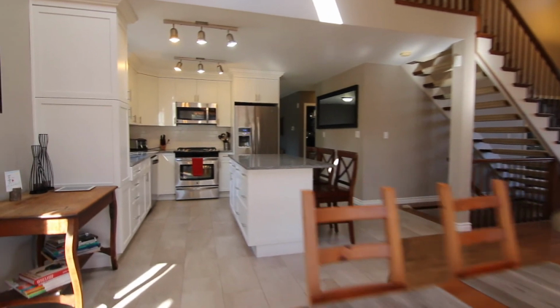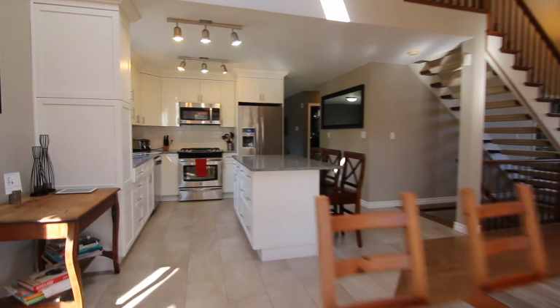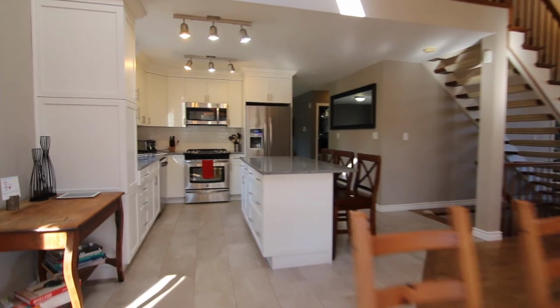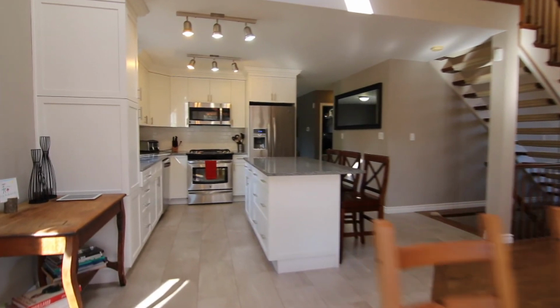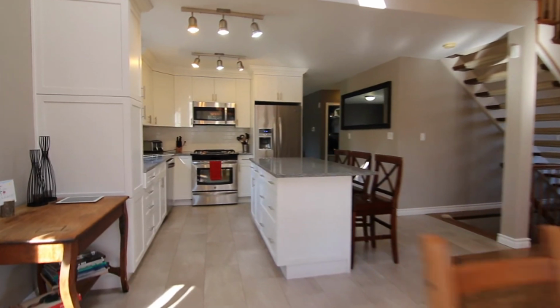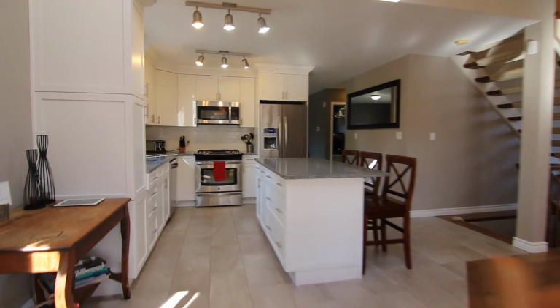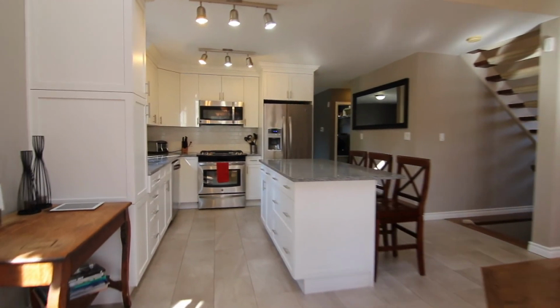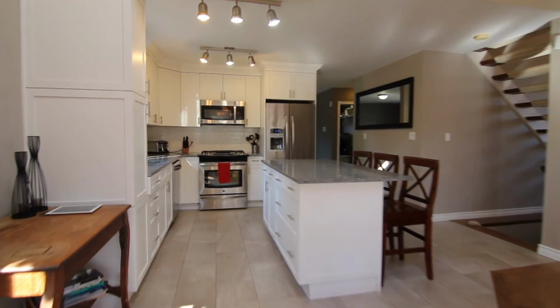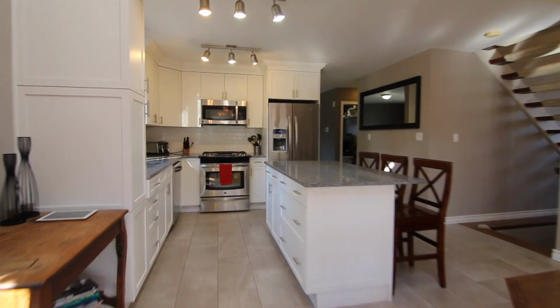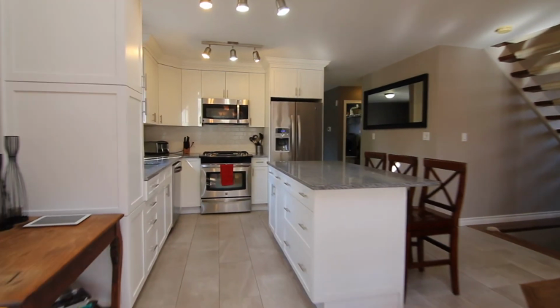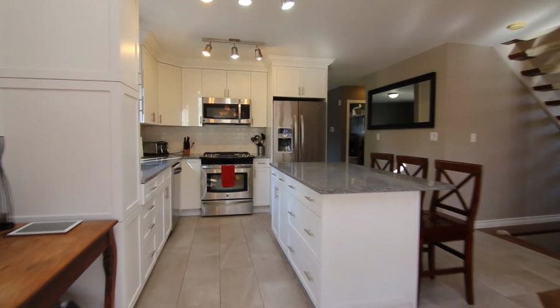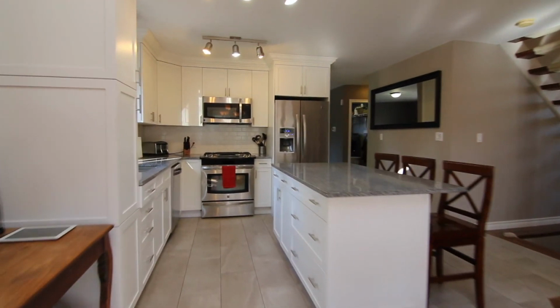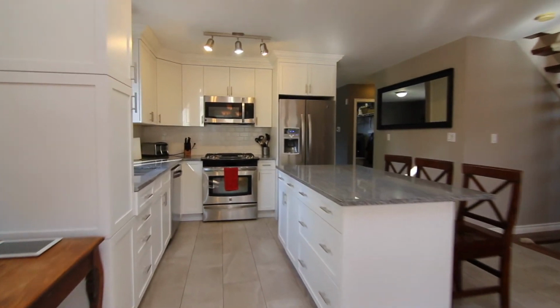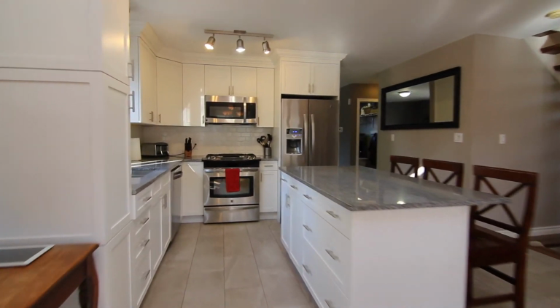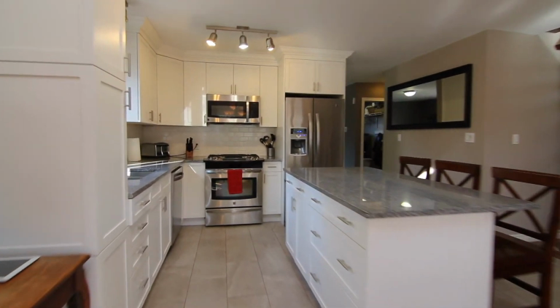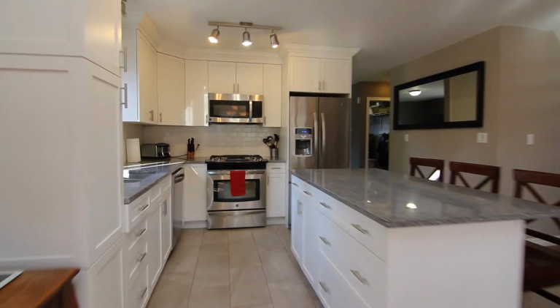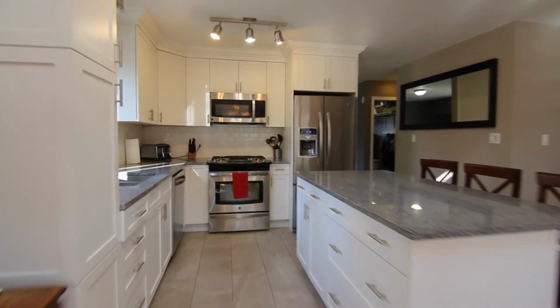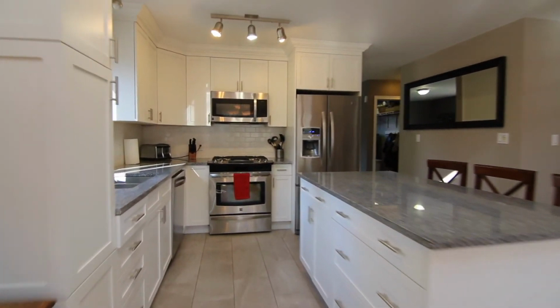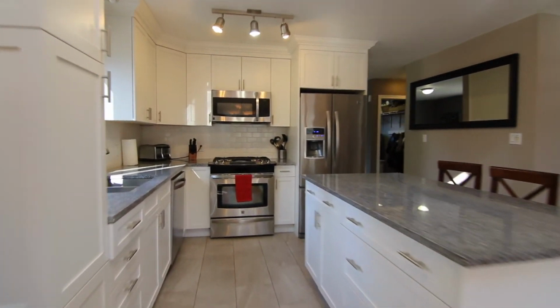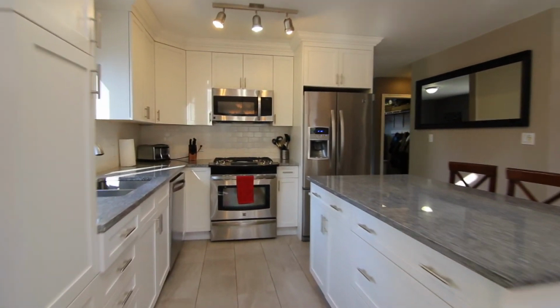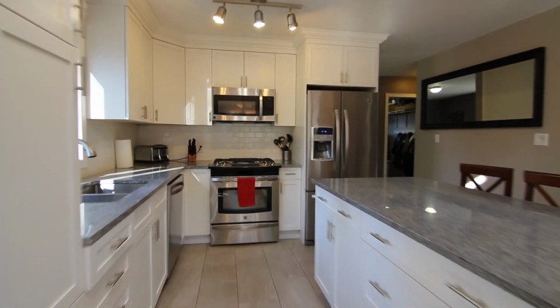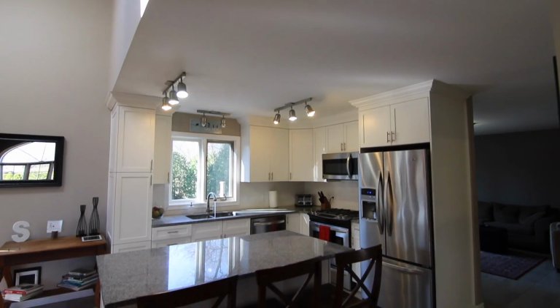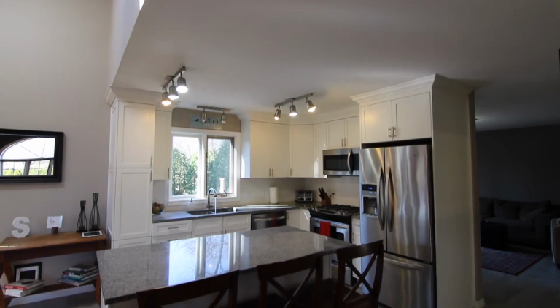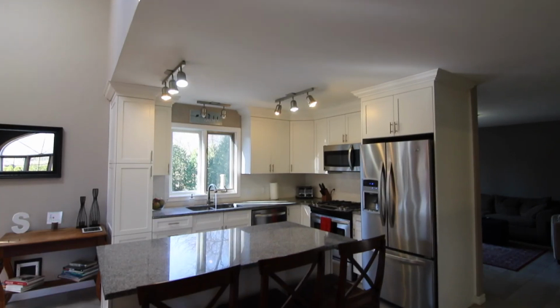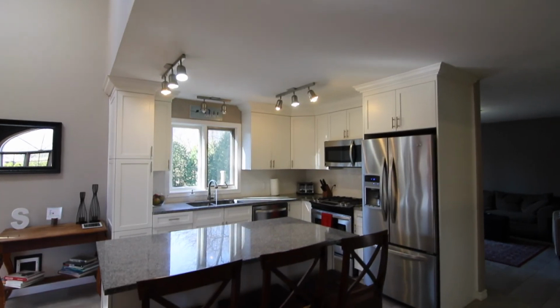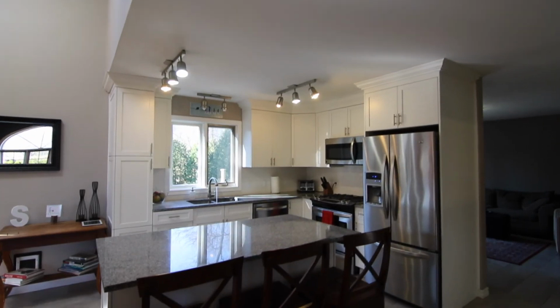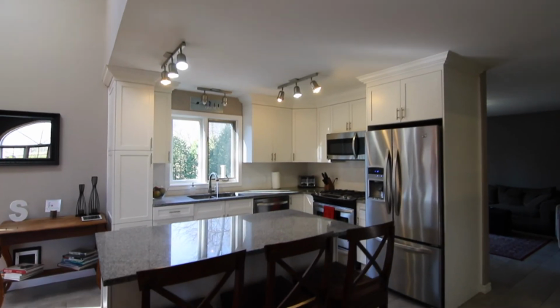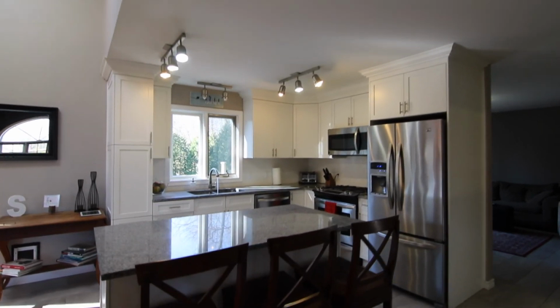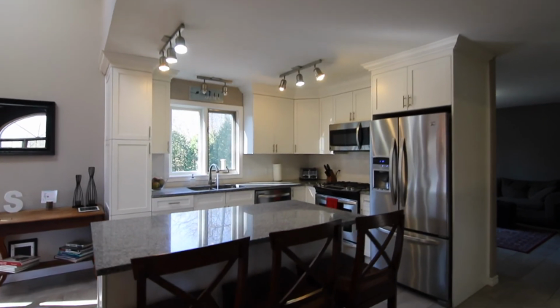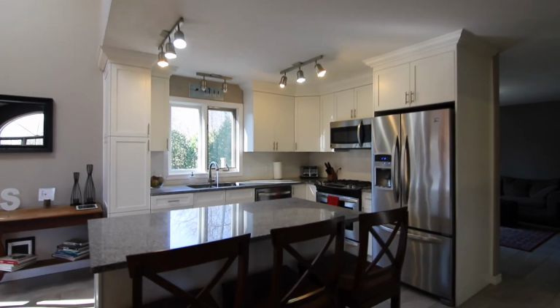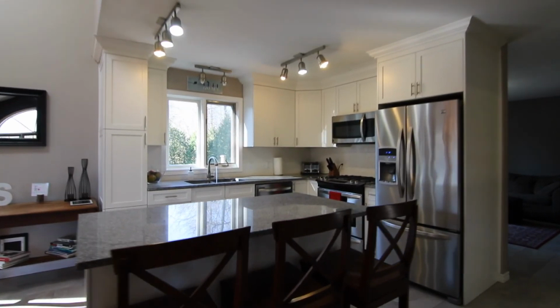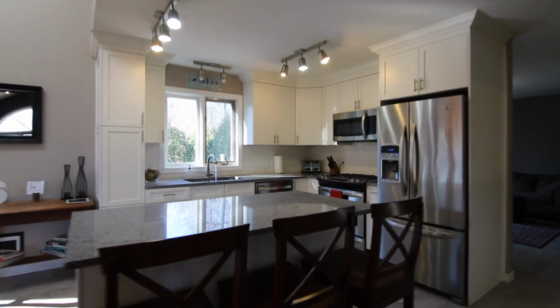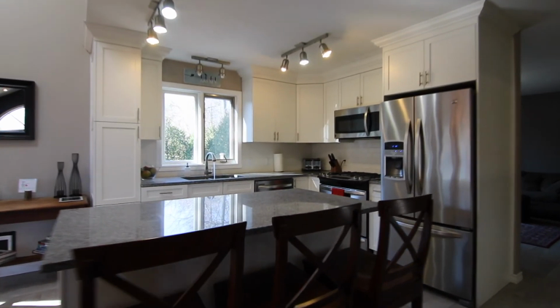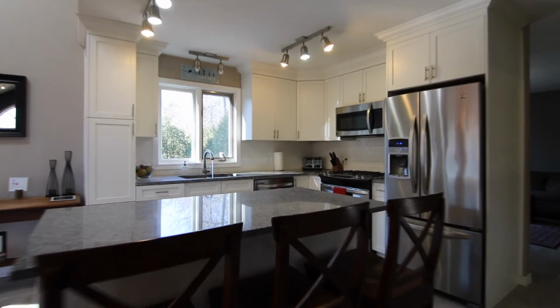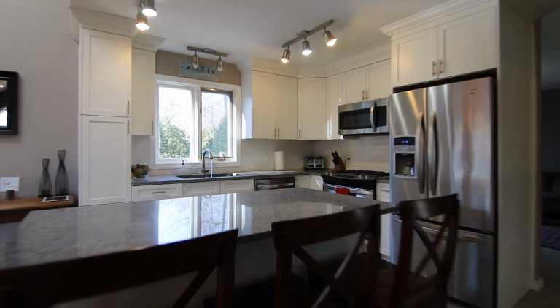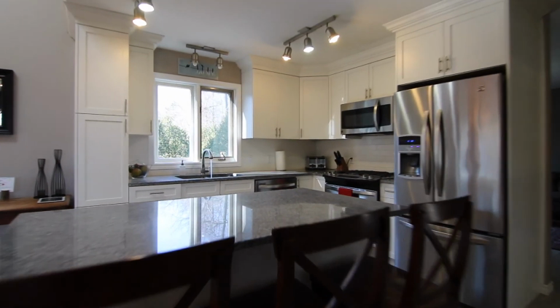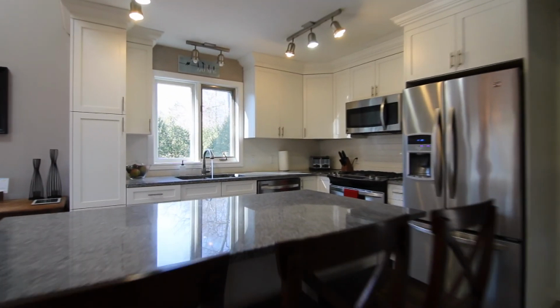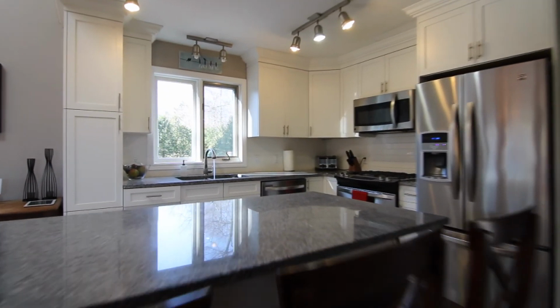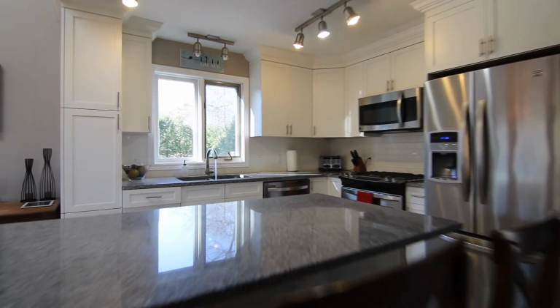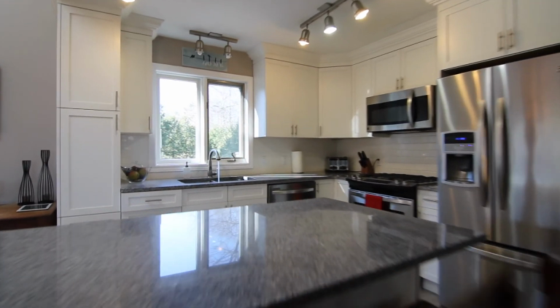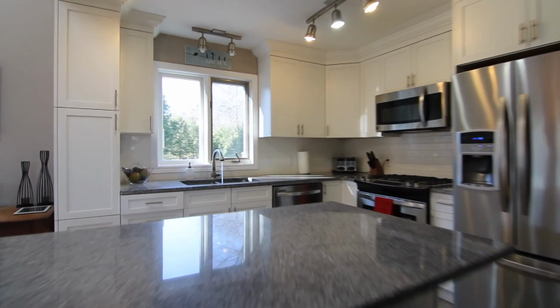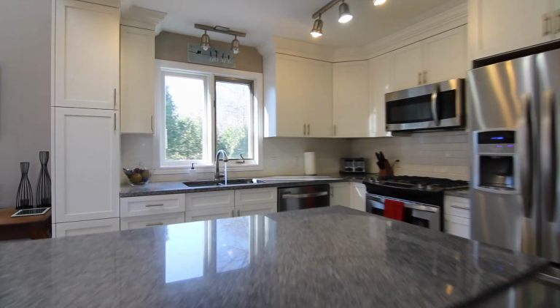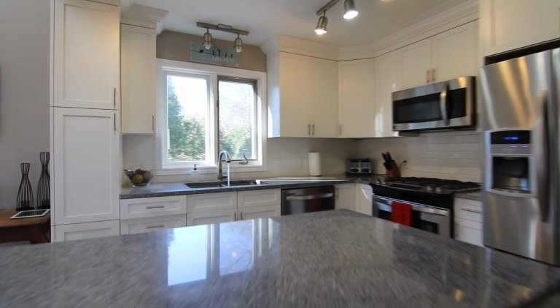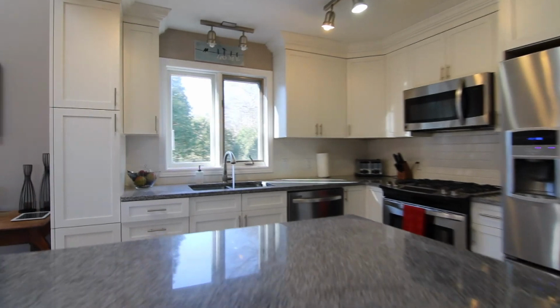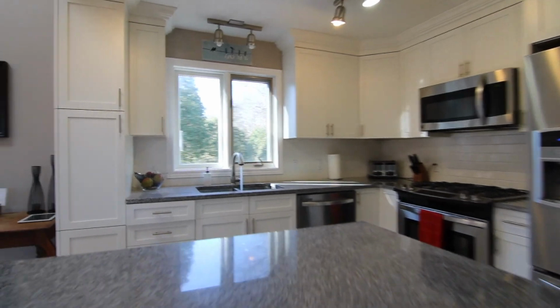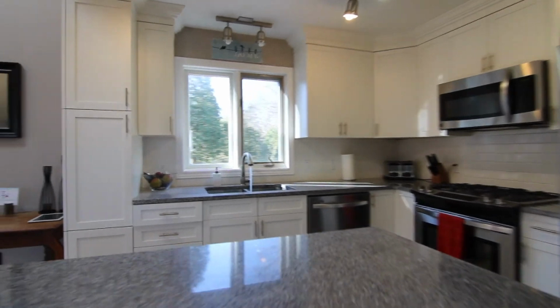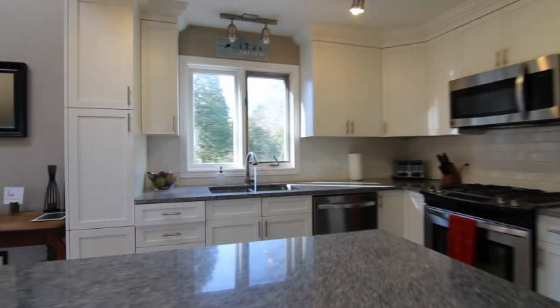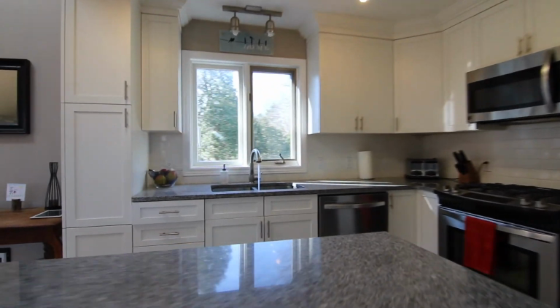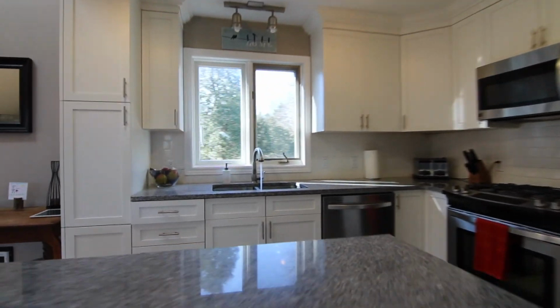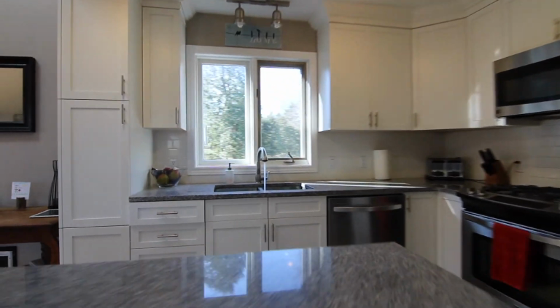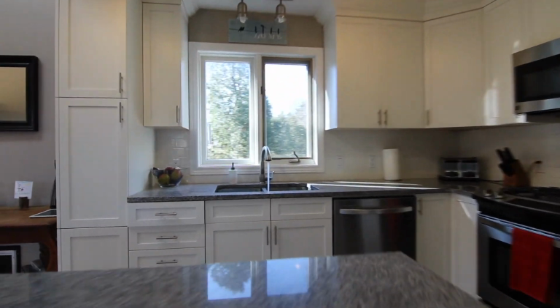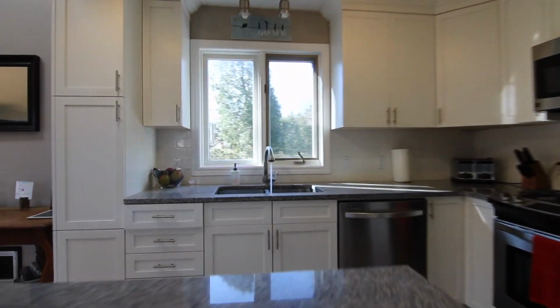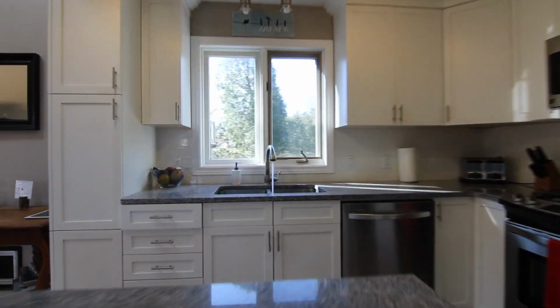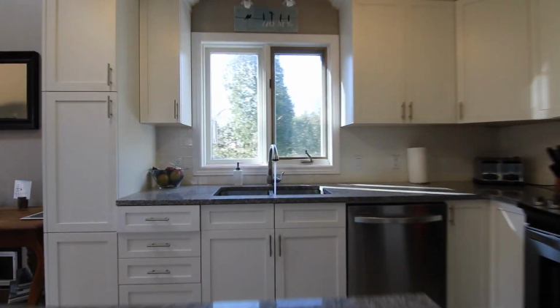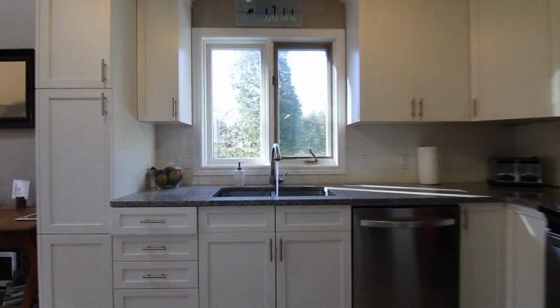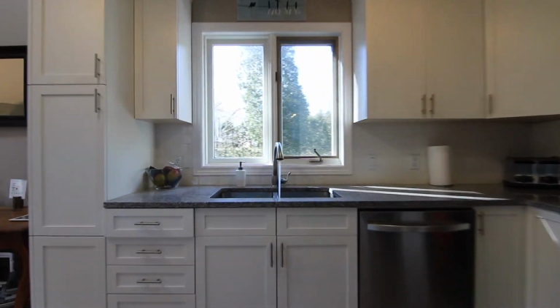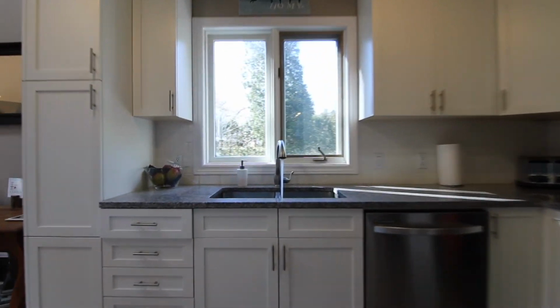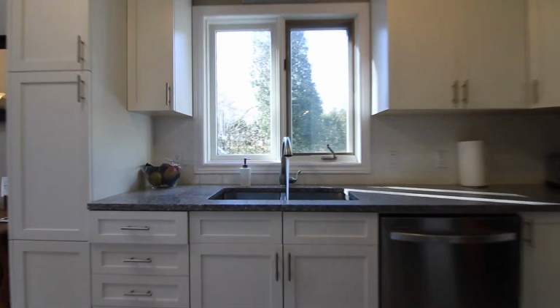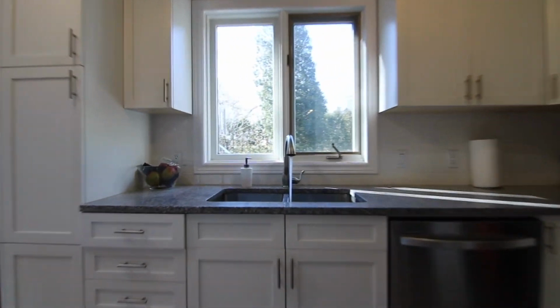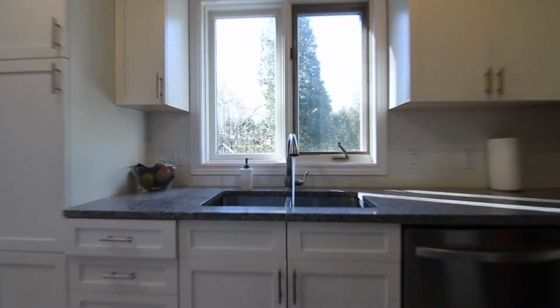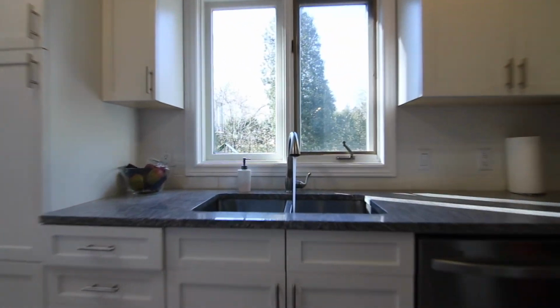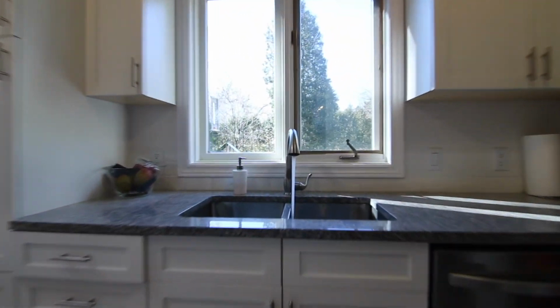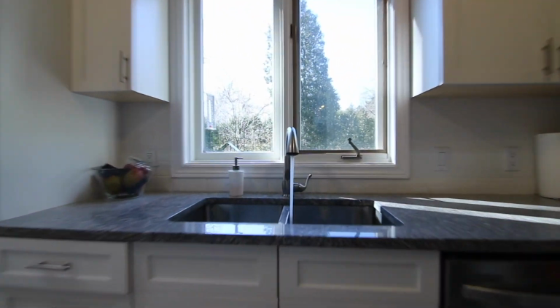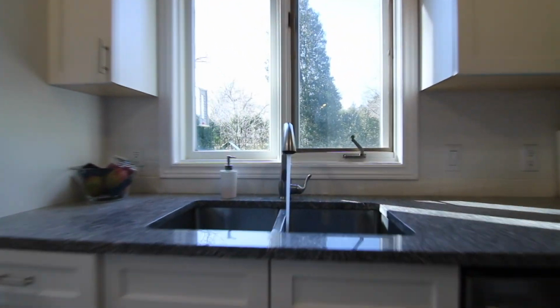Check out this kitchen — white, clean, granite countertops, an island, a double sink. Hey, who left the water on?